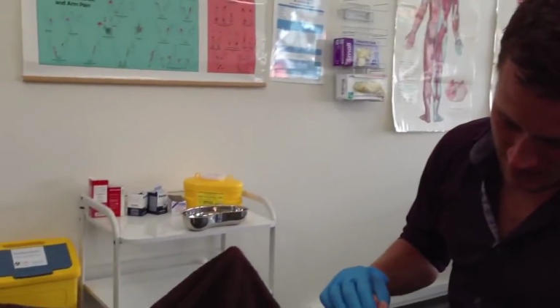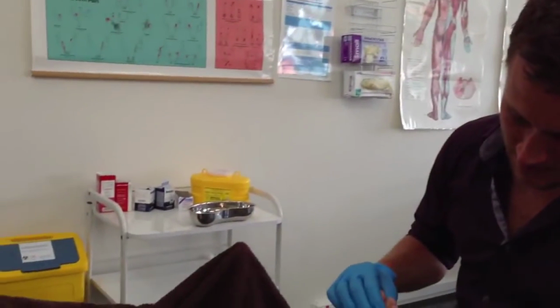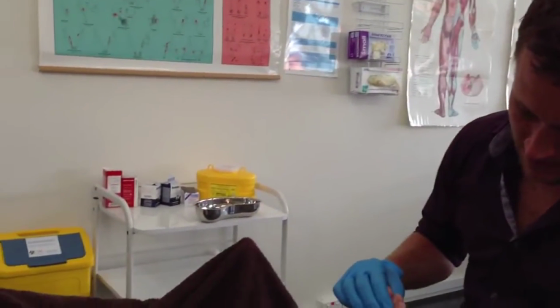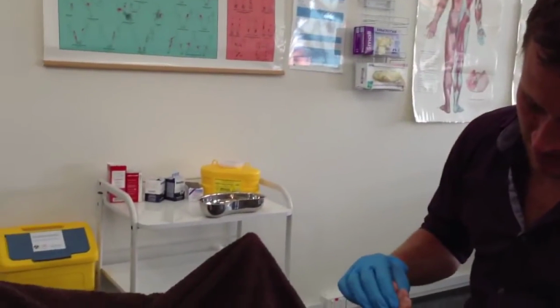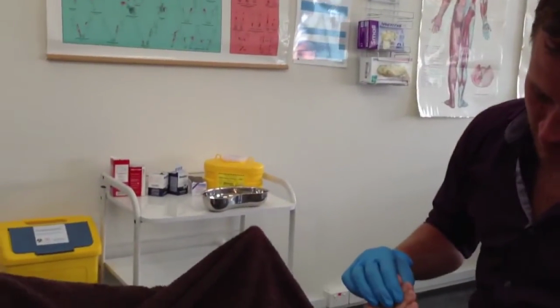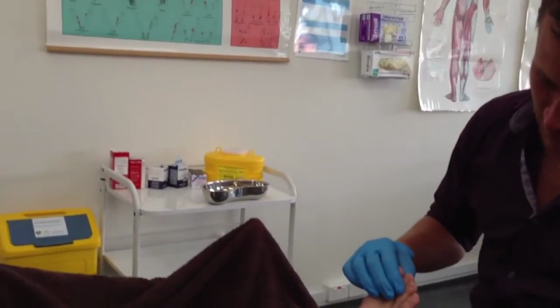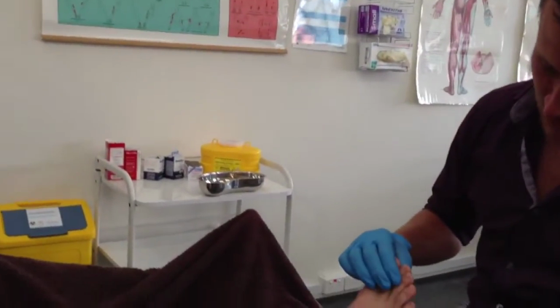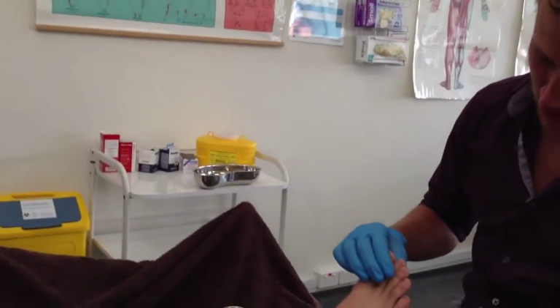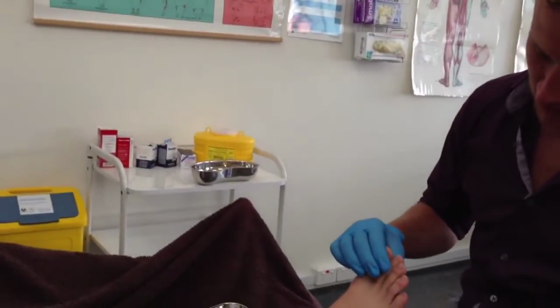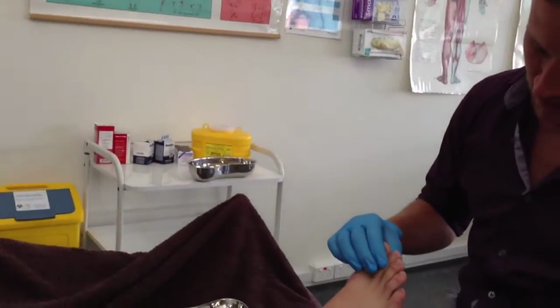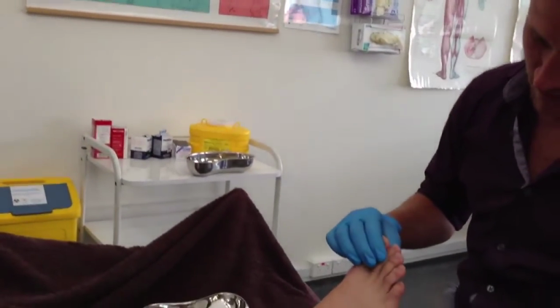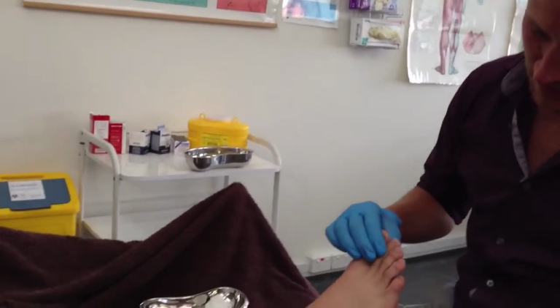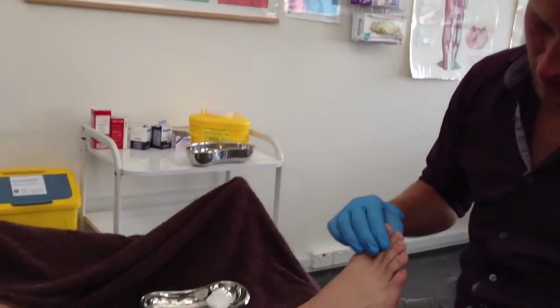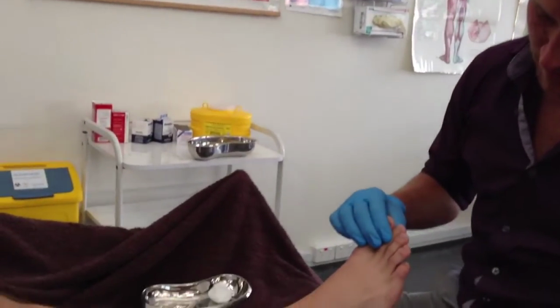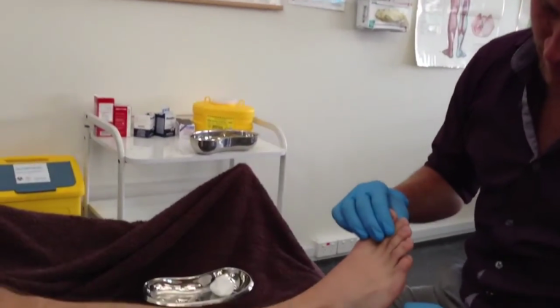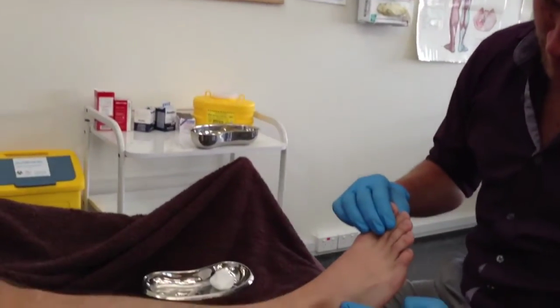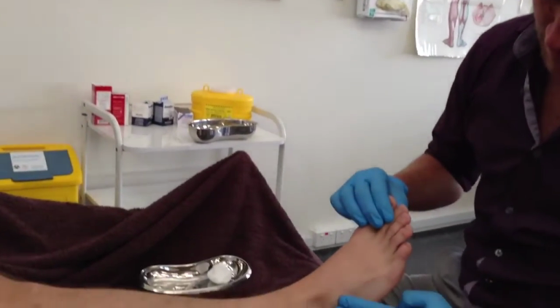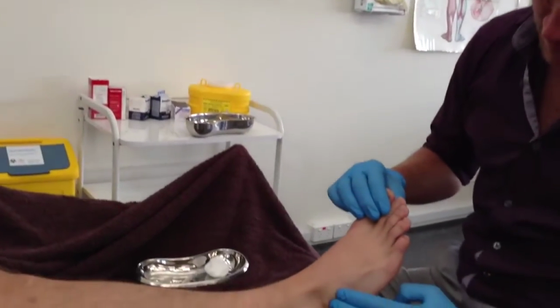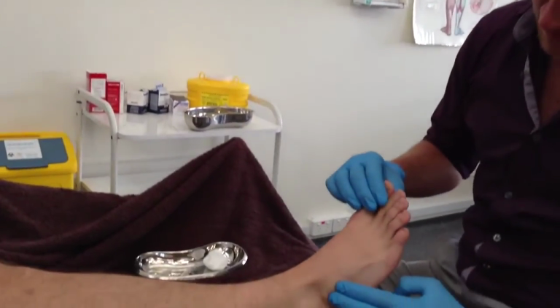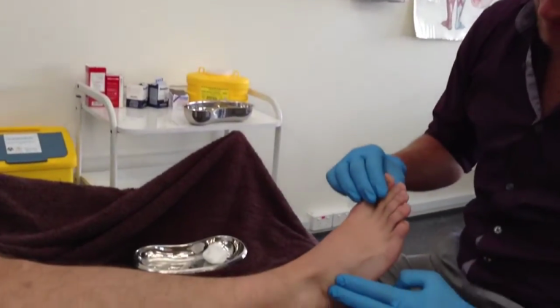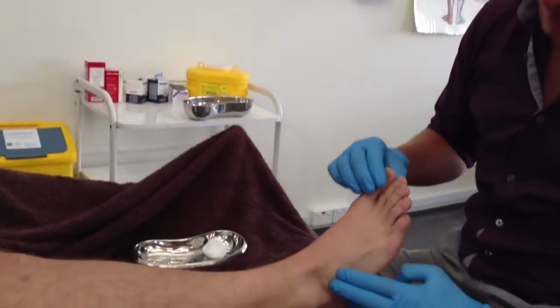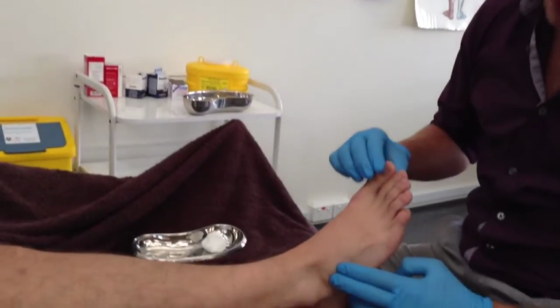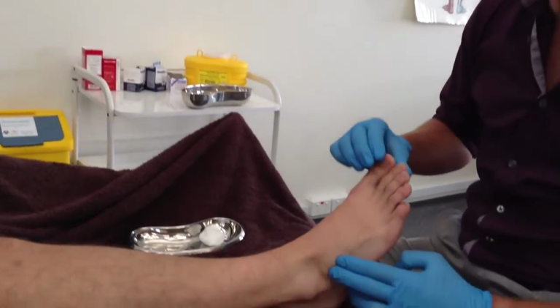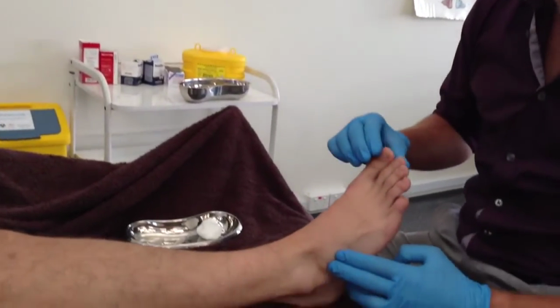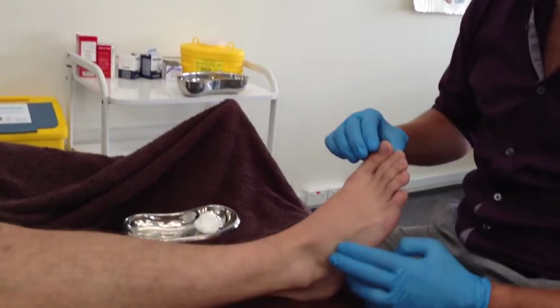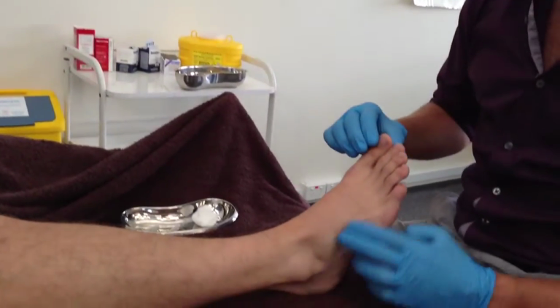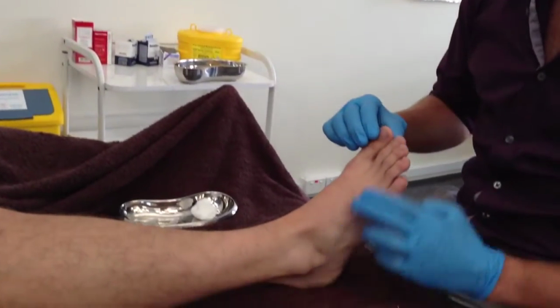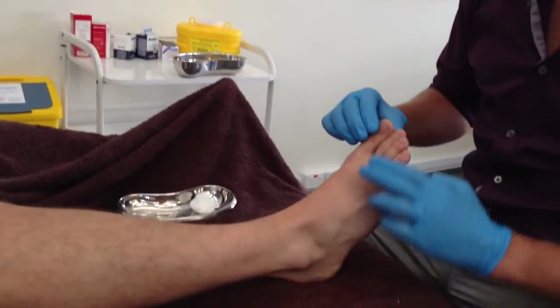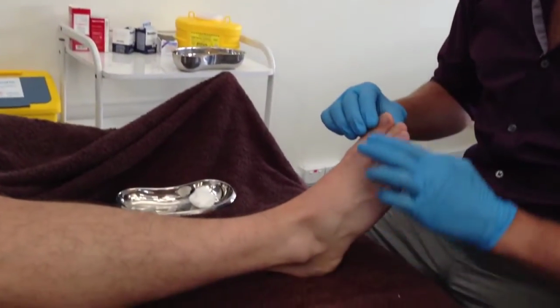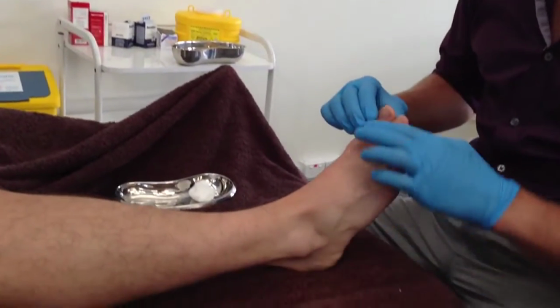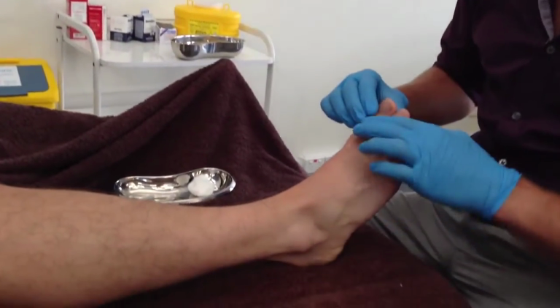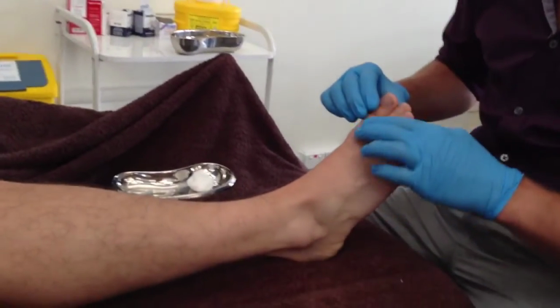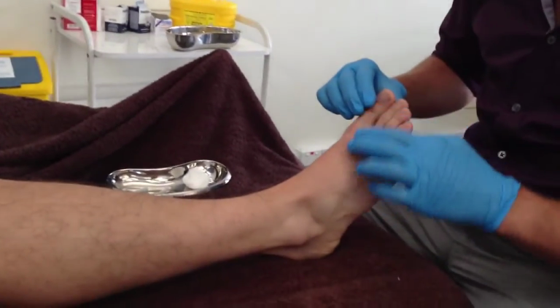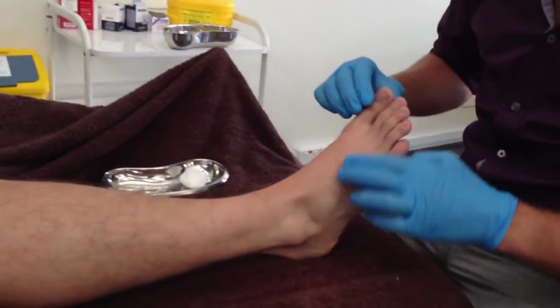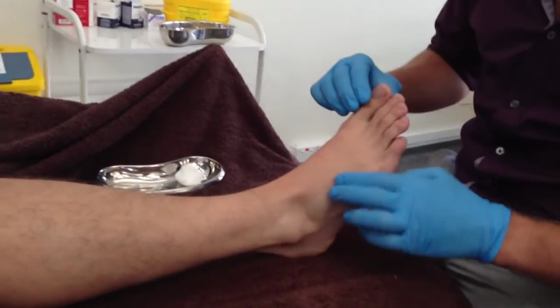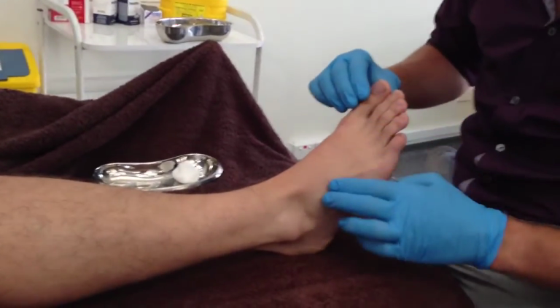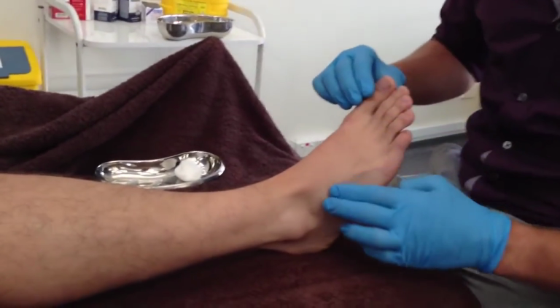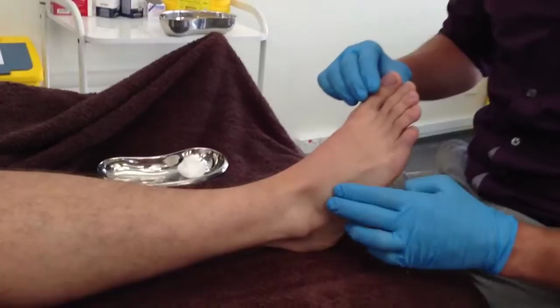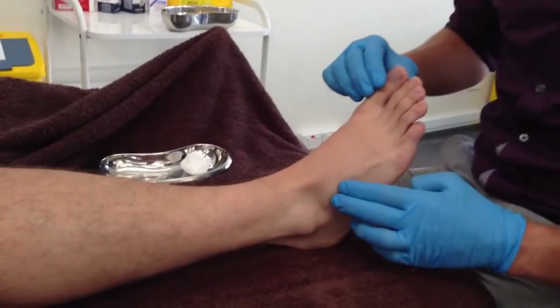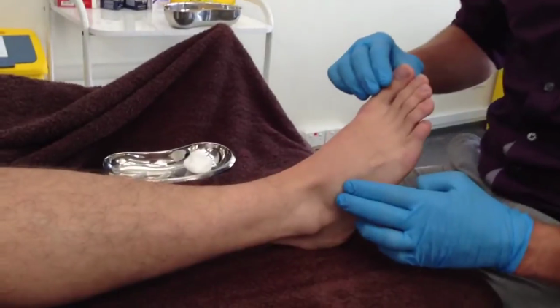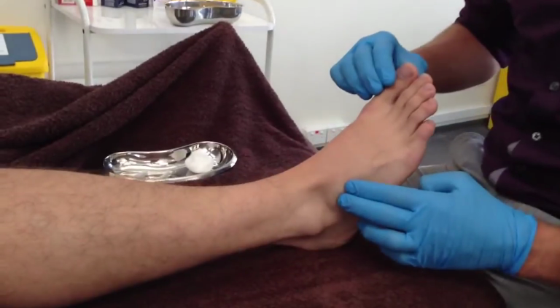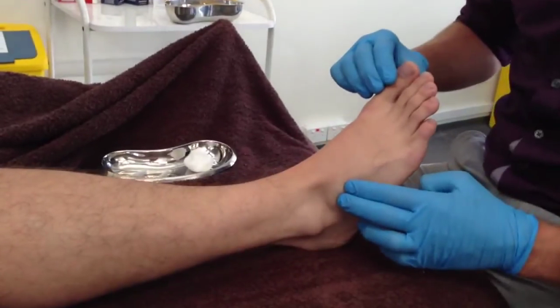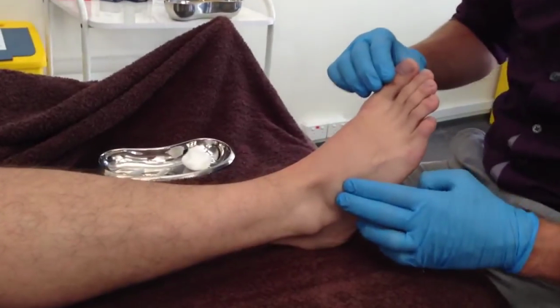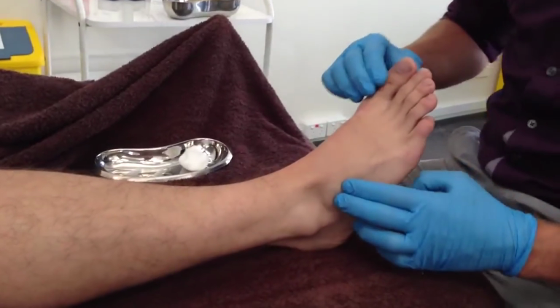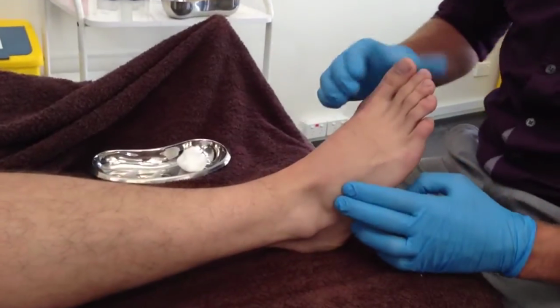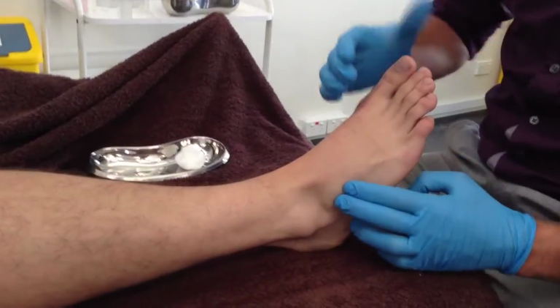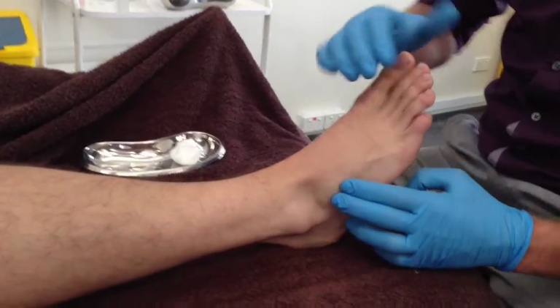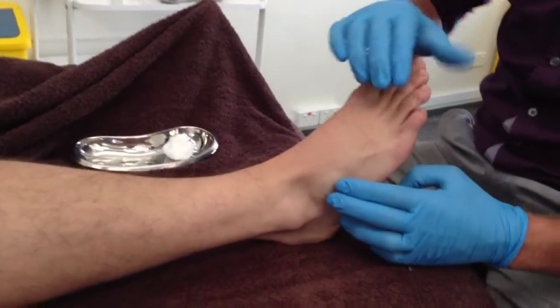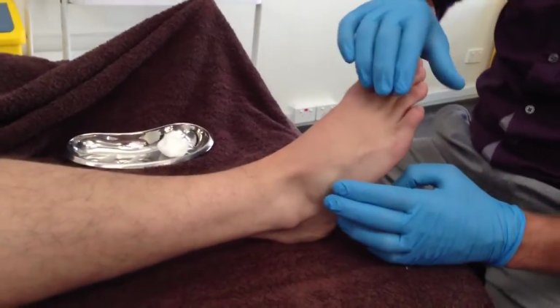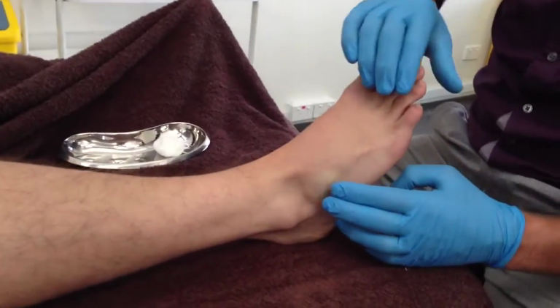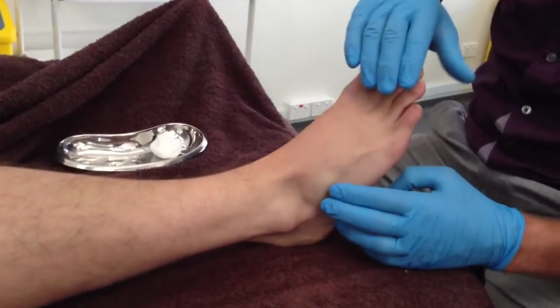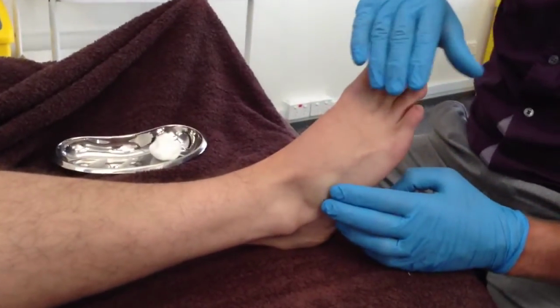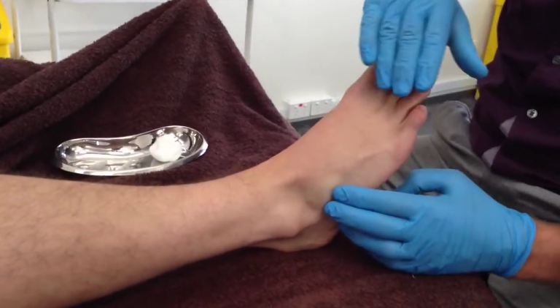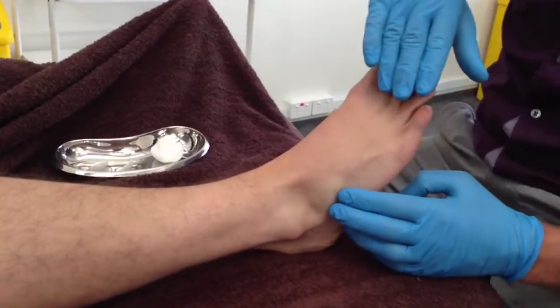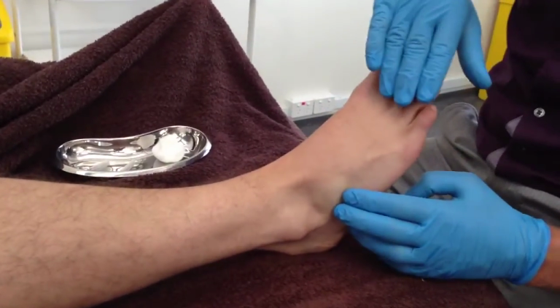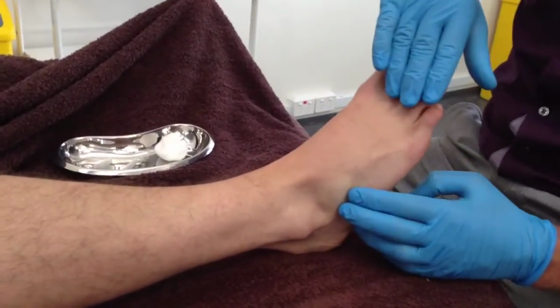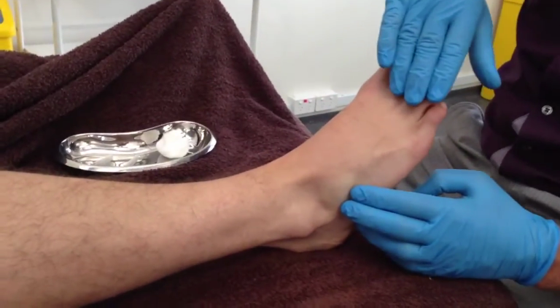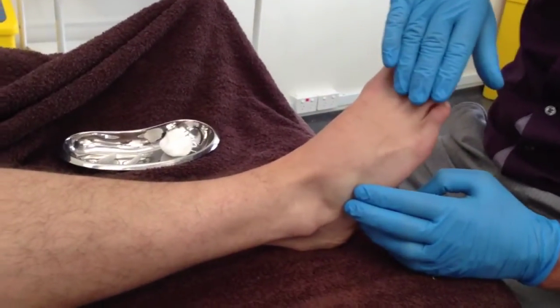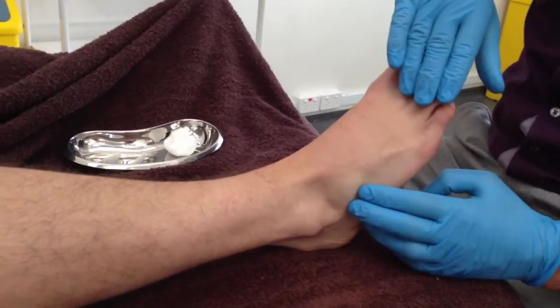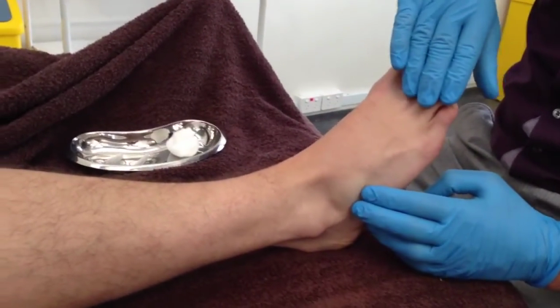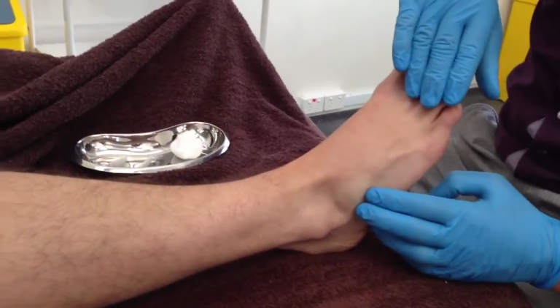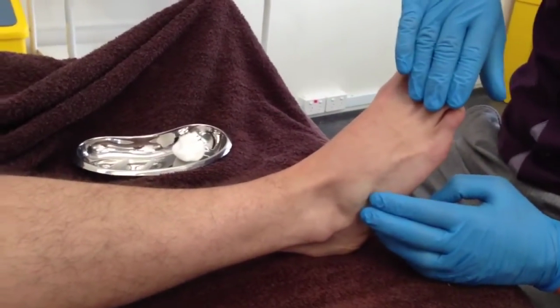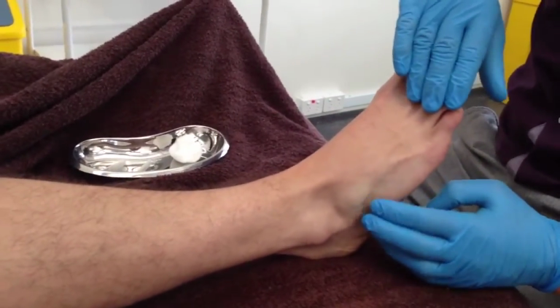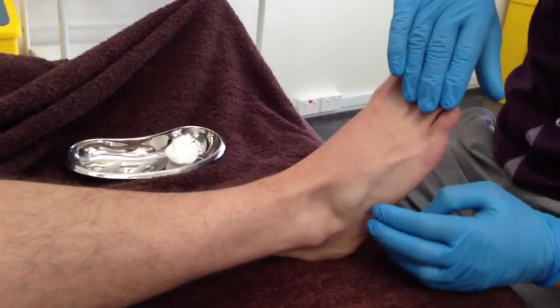With the patient in the supine position, the muscle bellies can be located through toe extension and flat palpation.